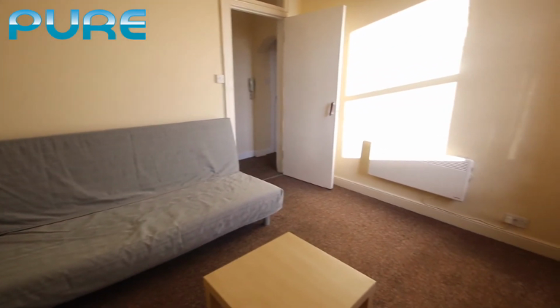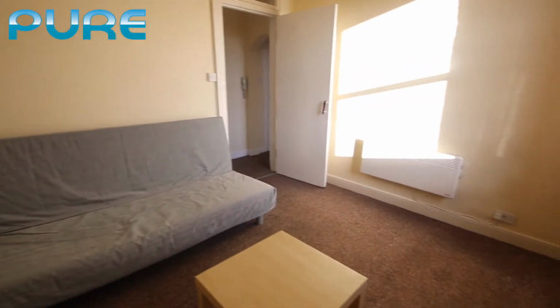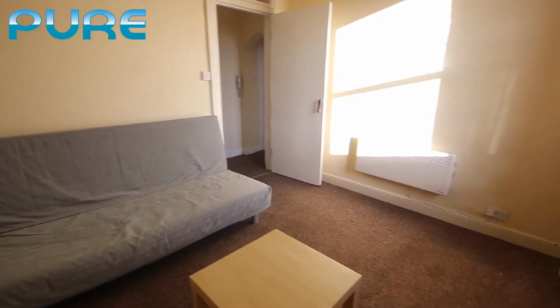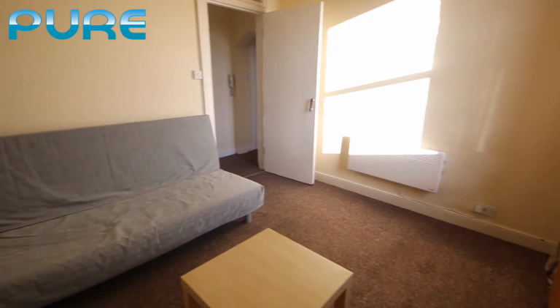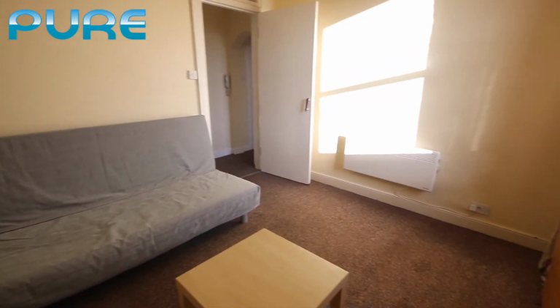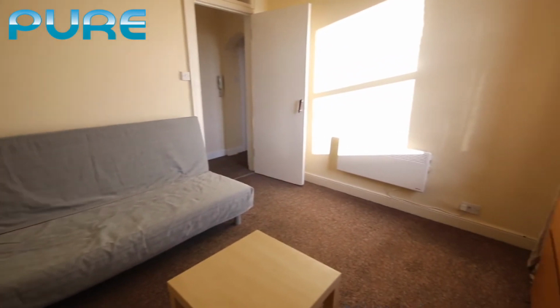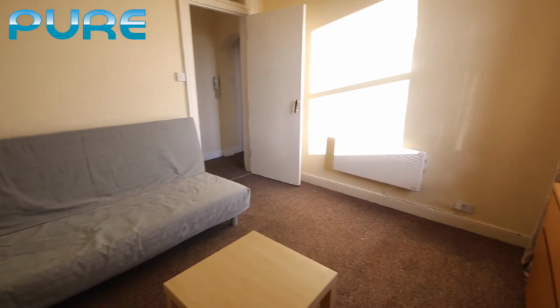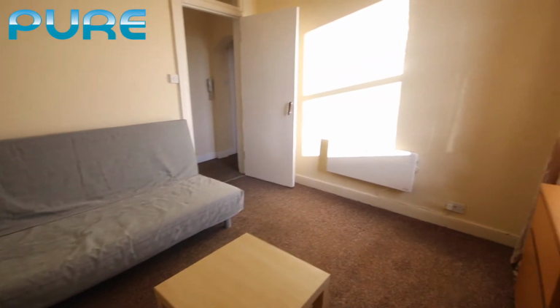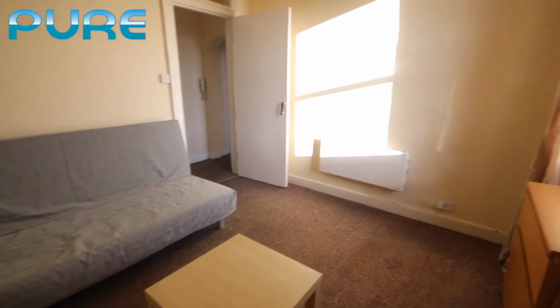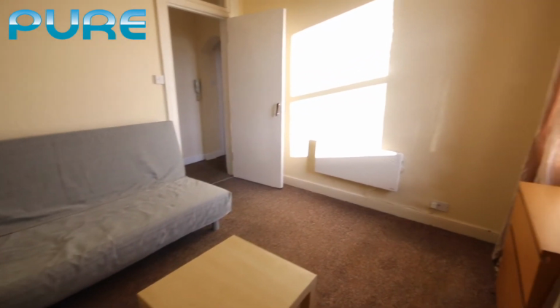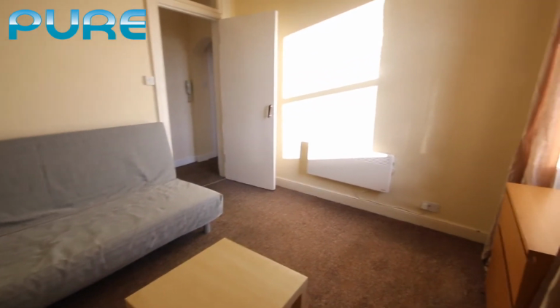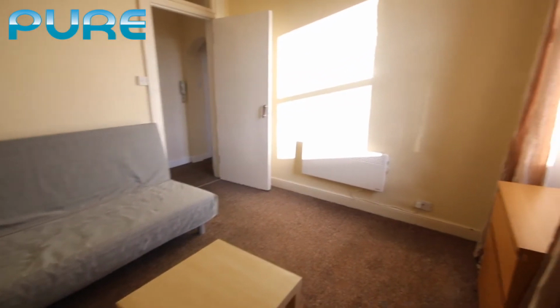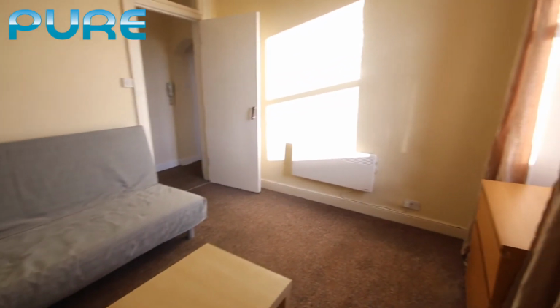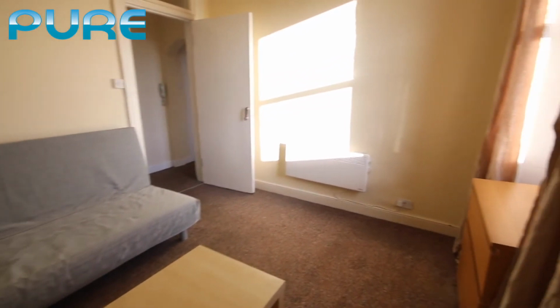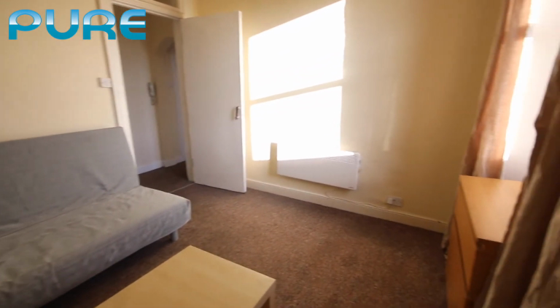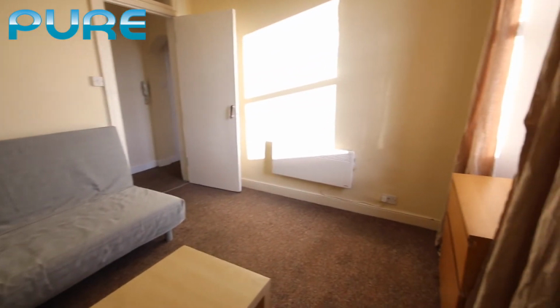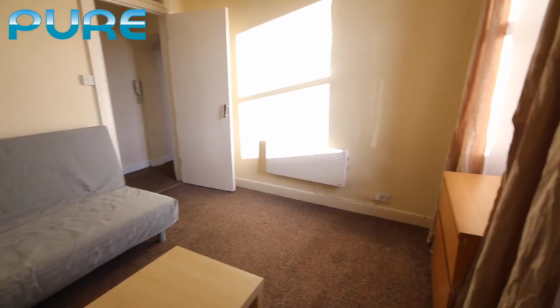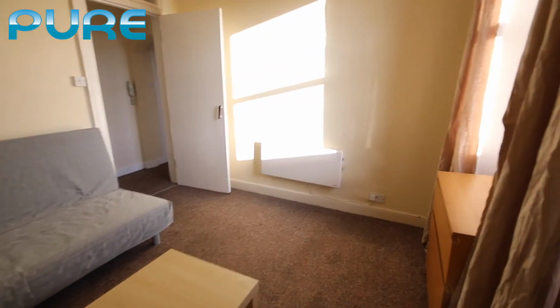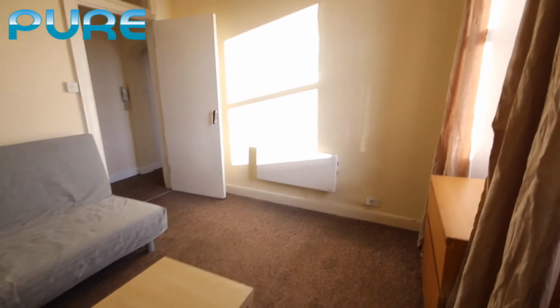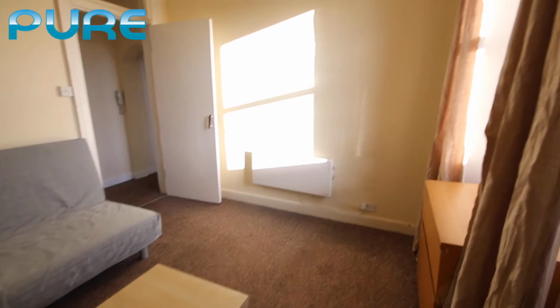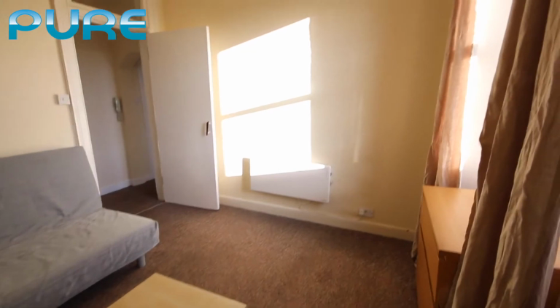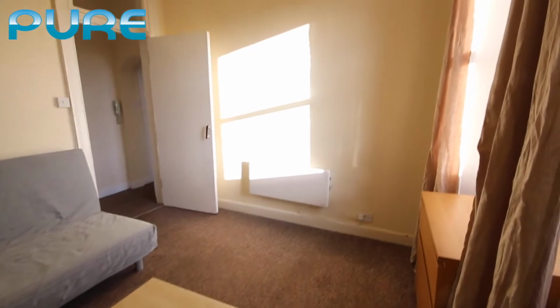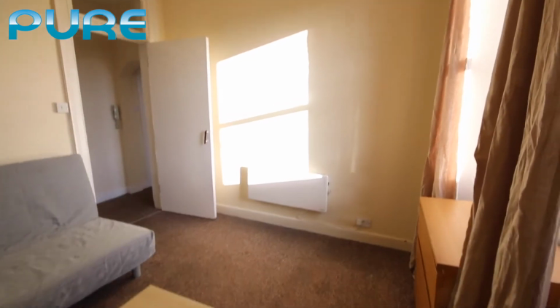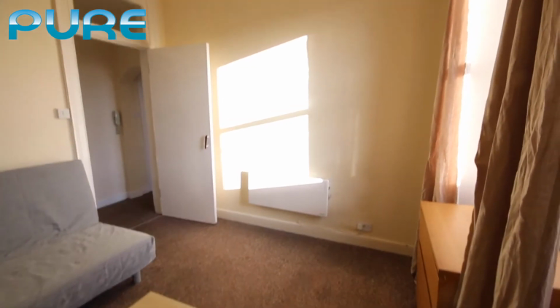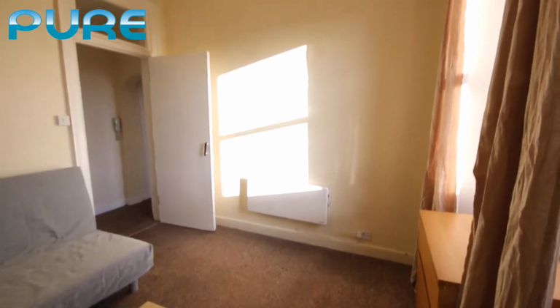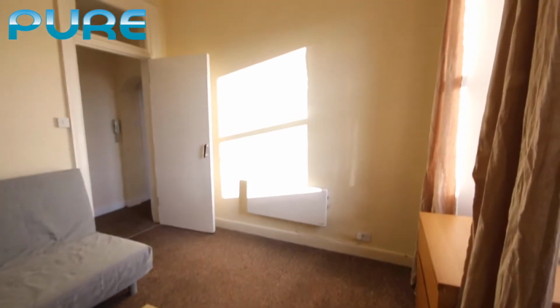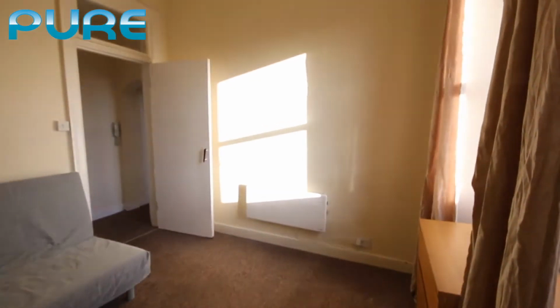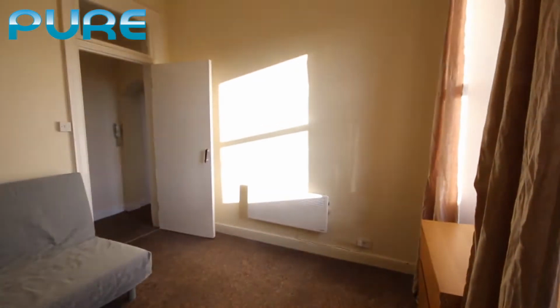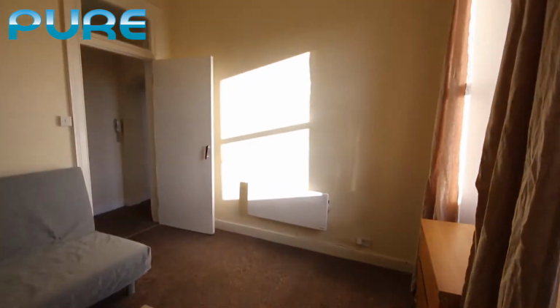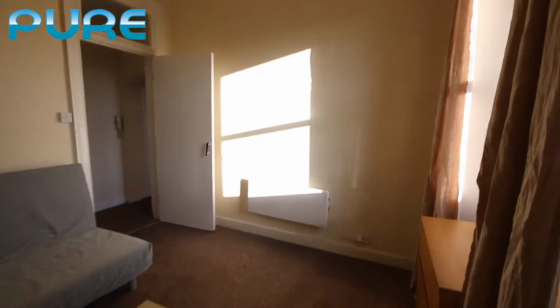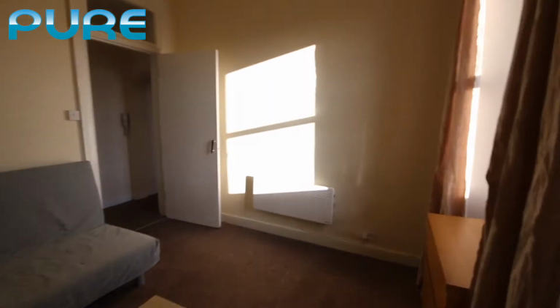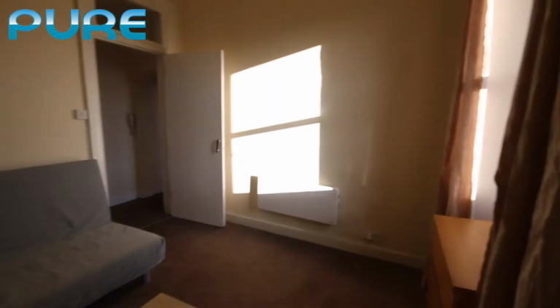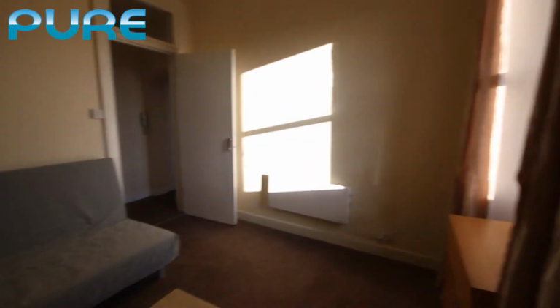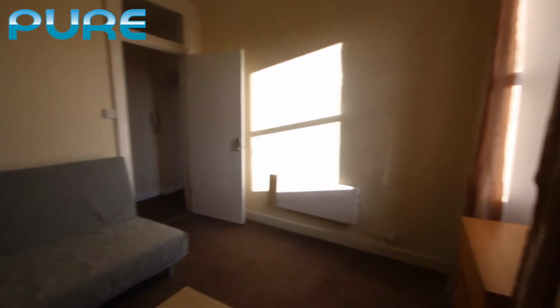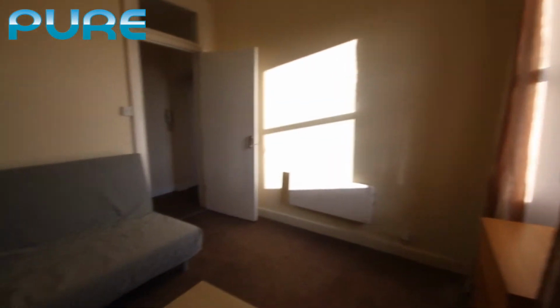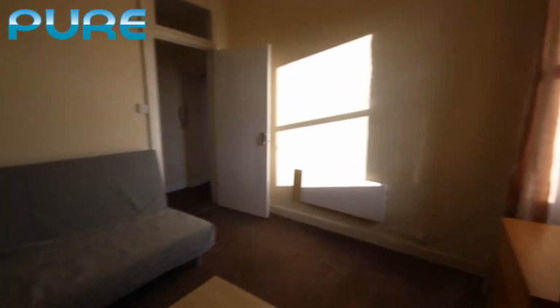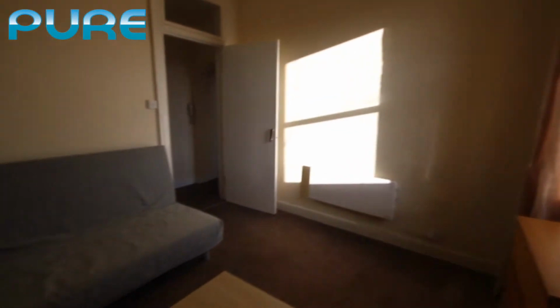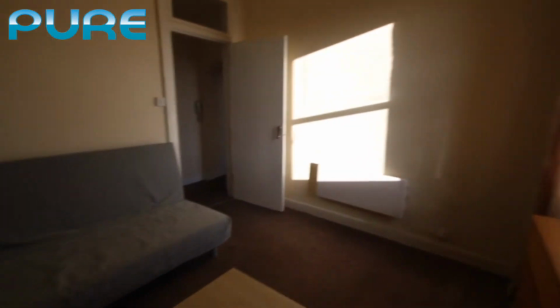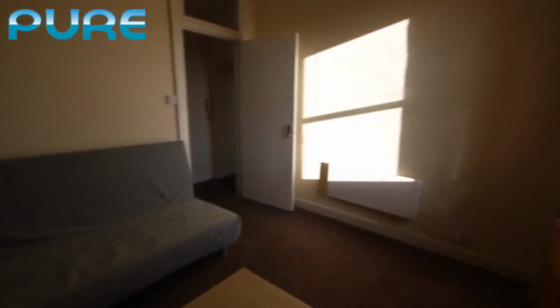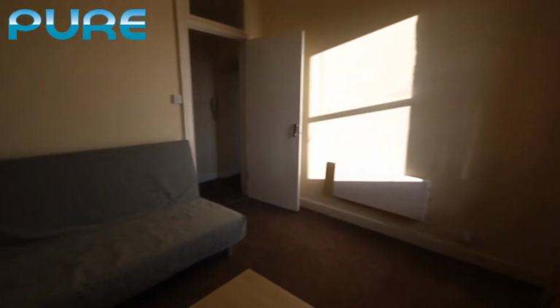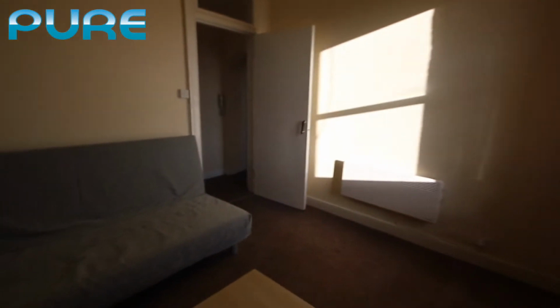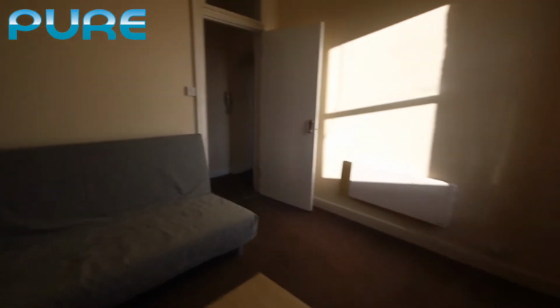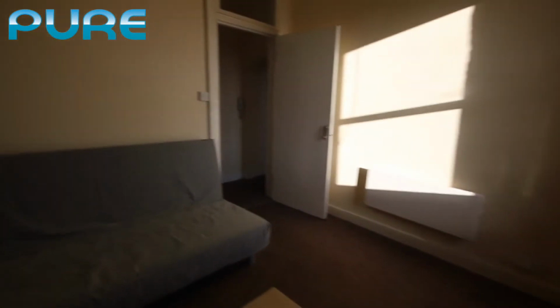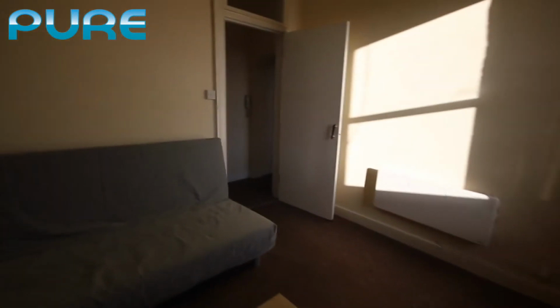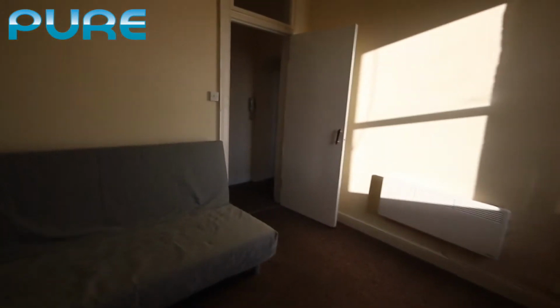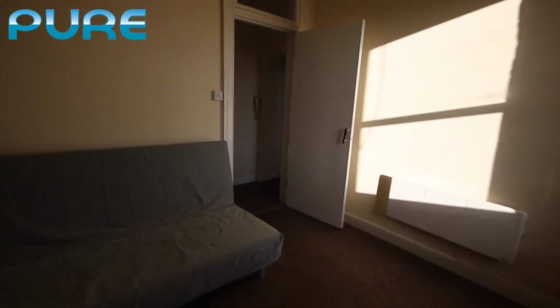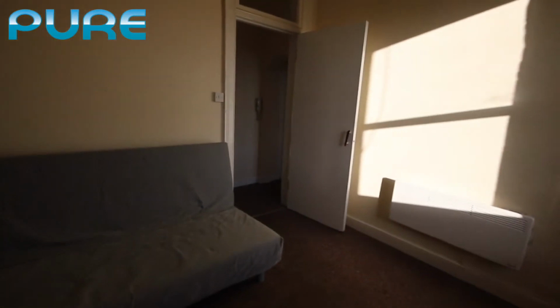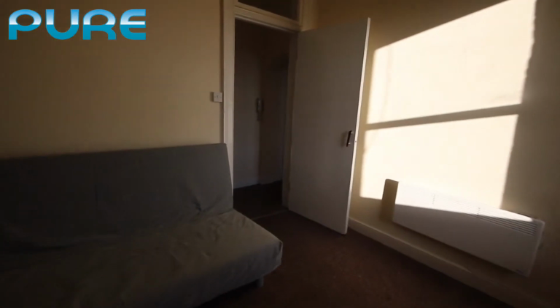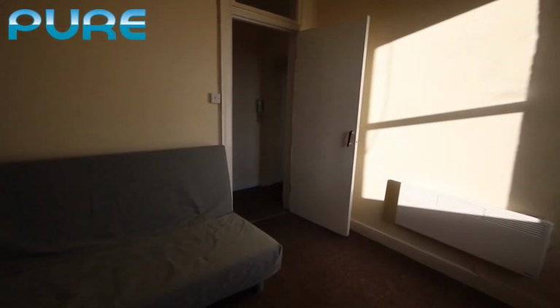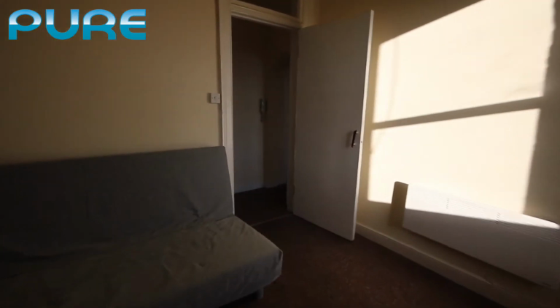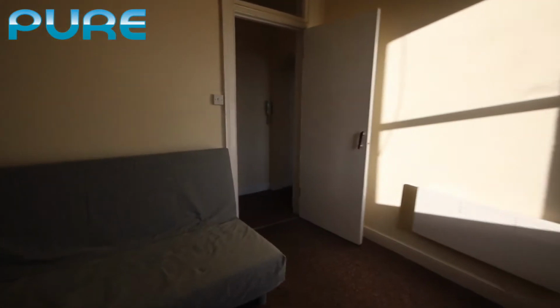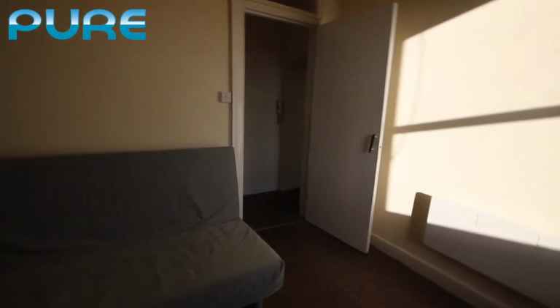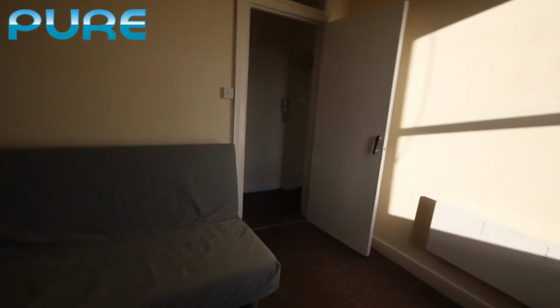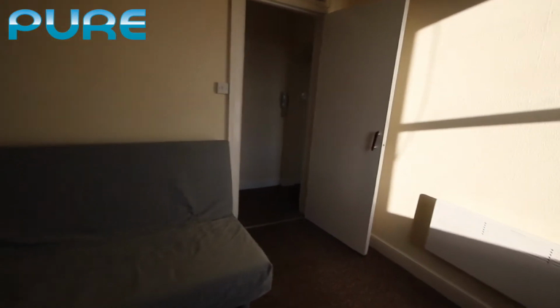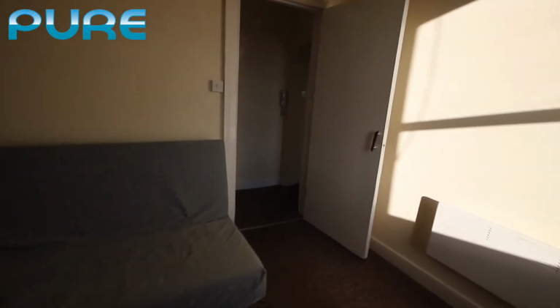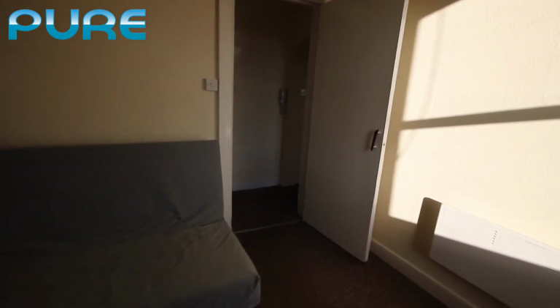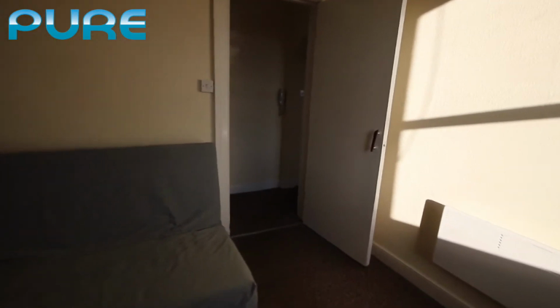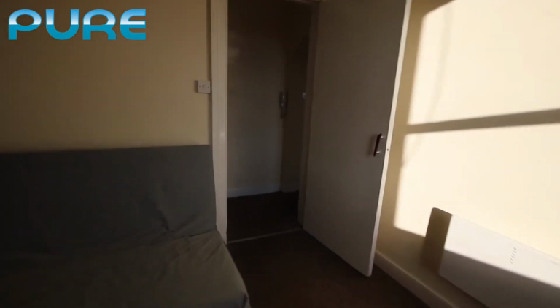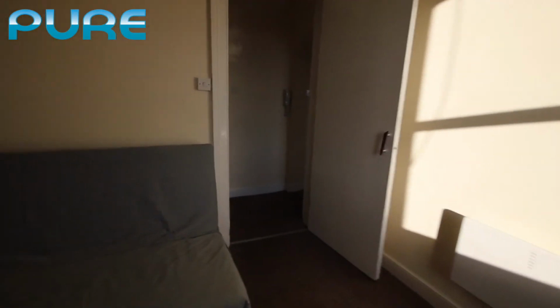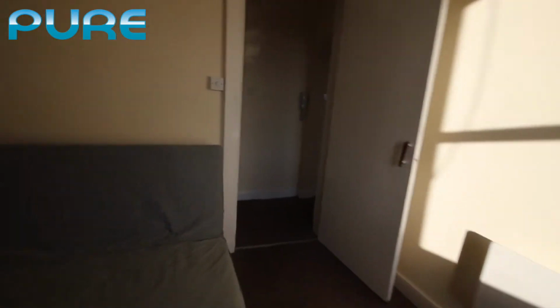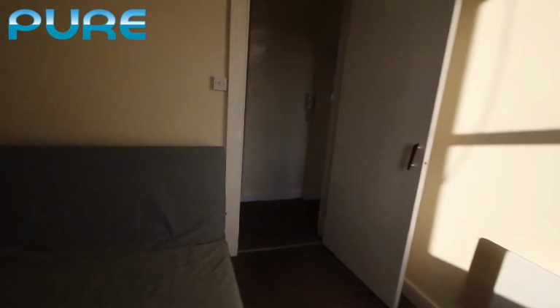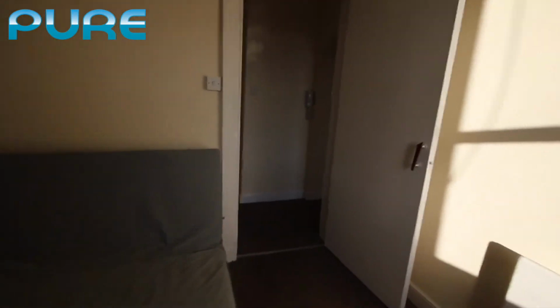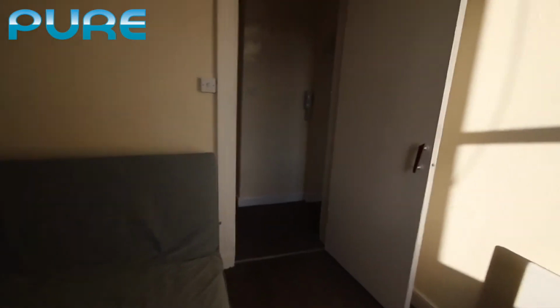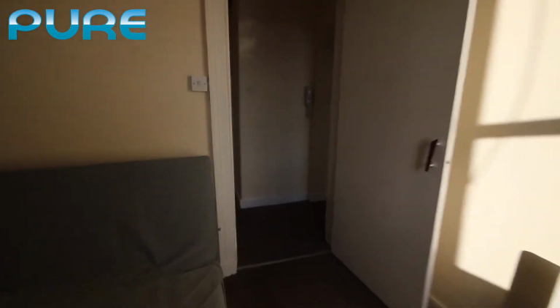The sun is quite sharp today but it'll still give you a good idea of the size of the property.